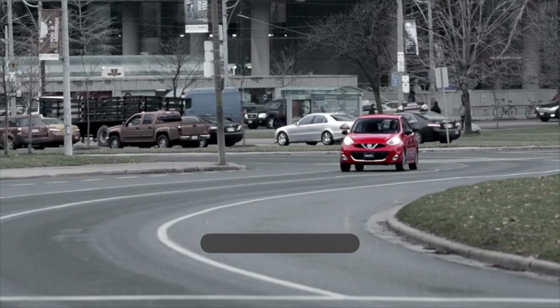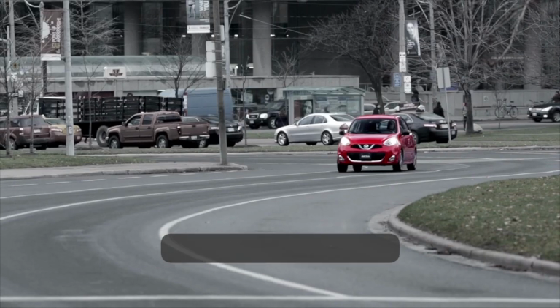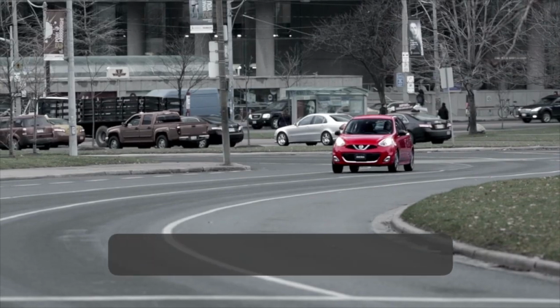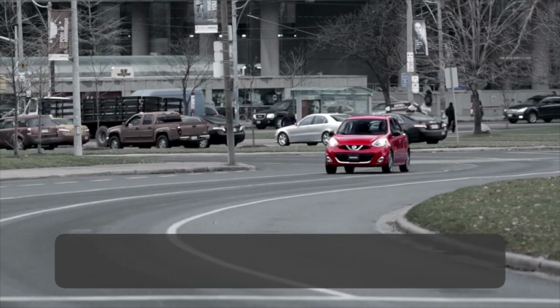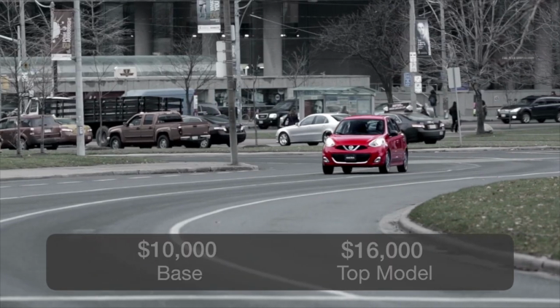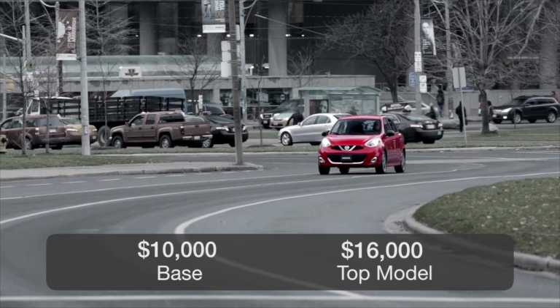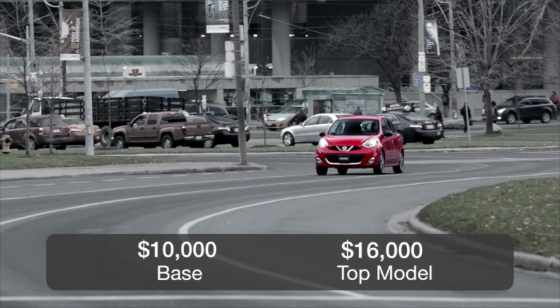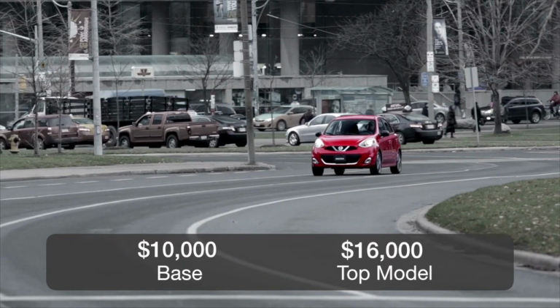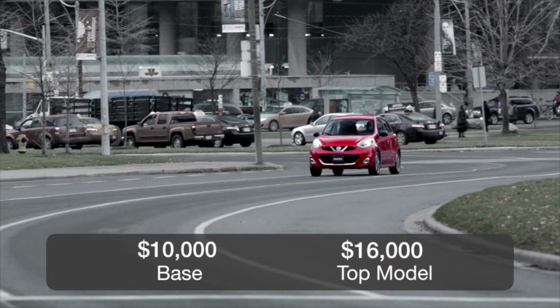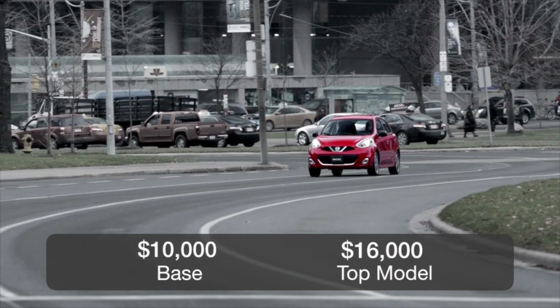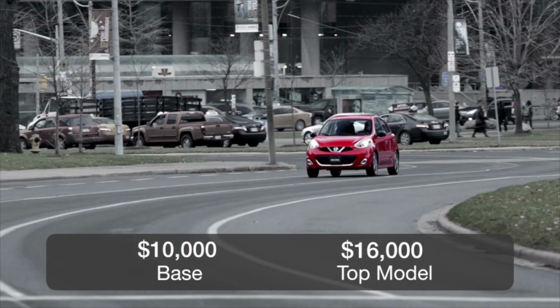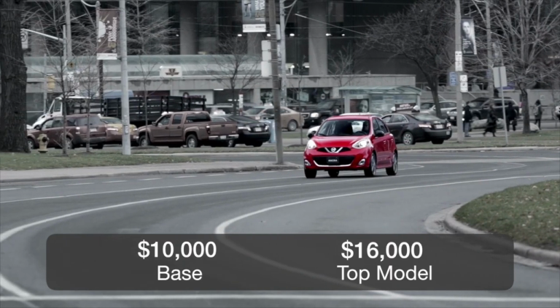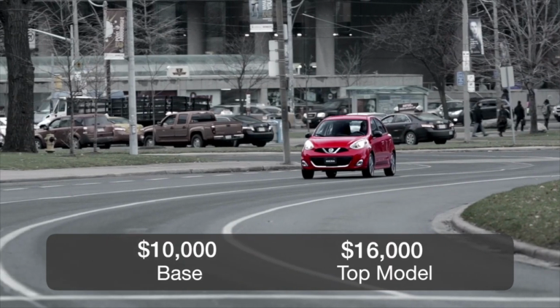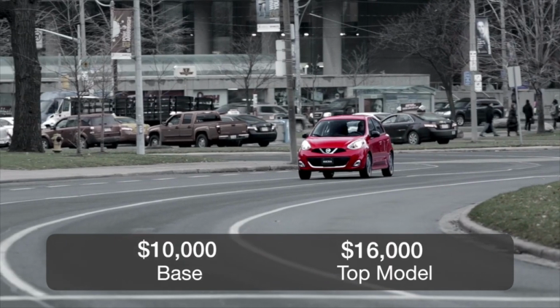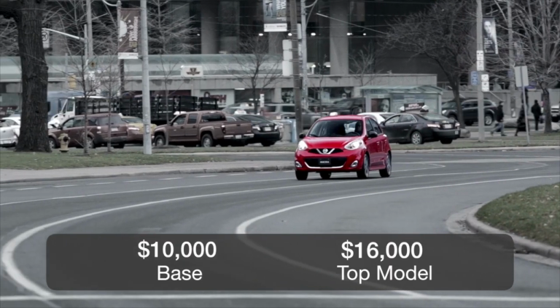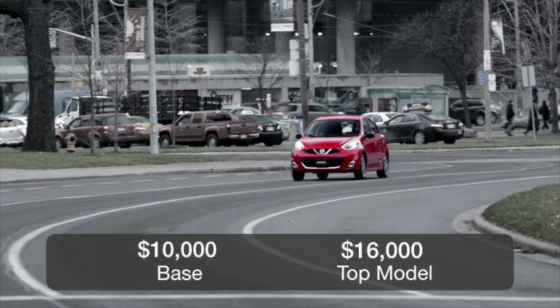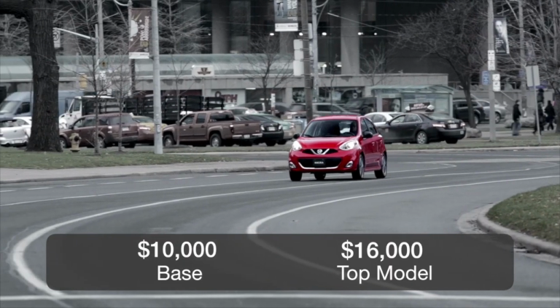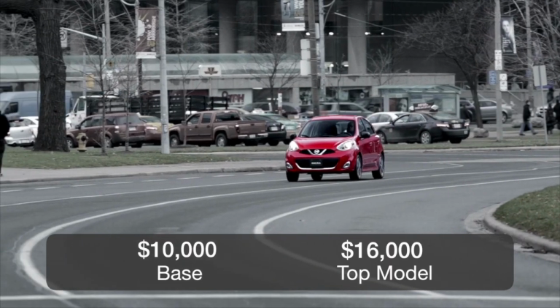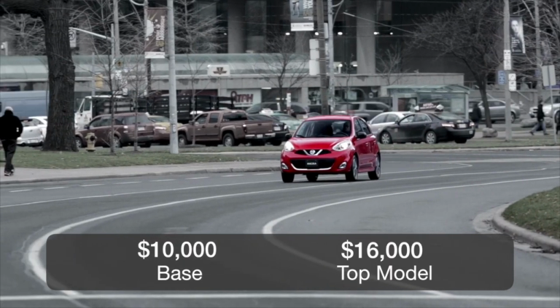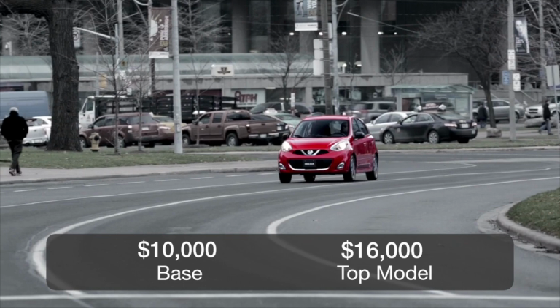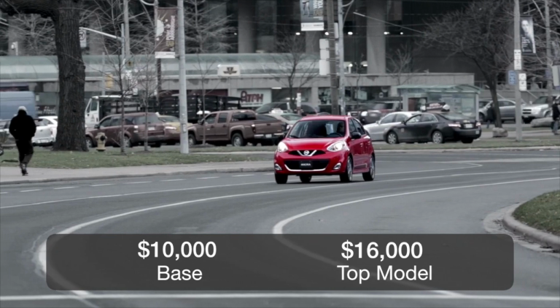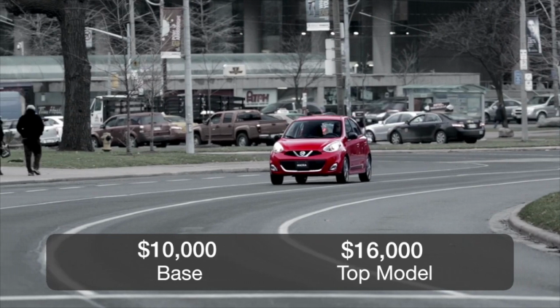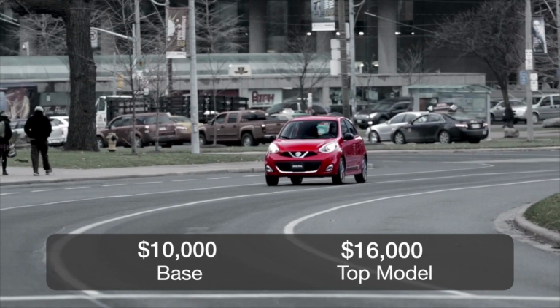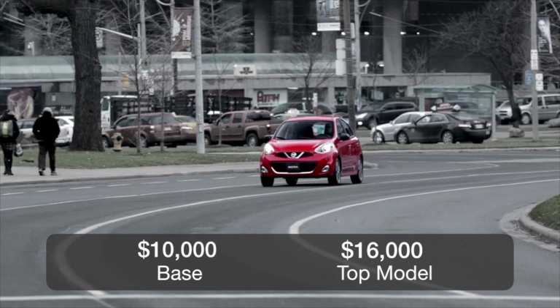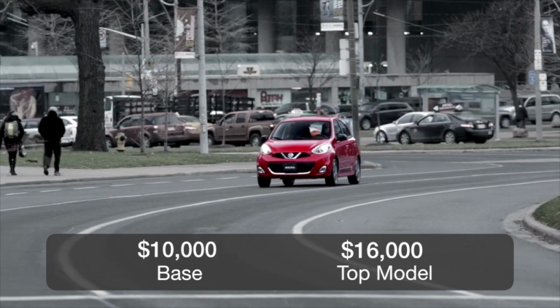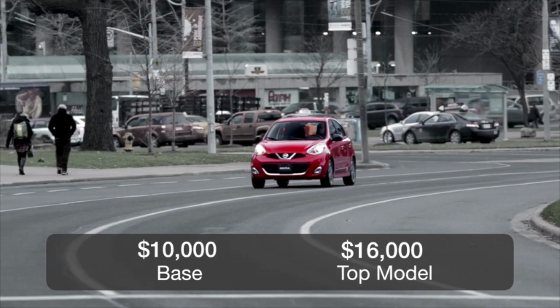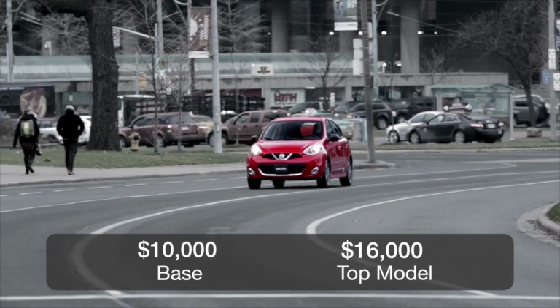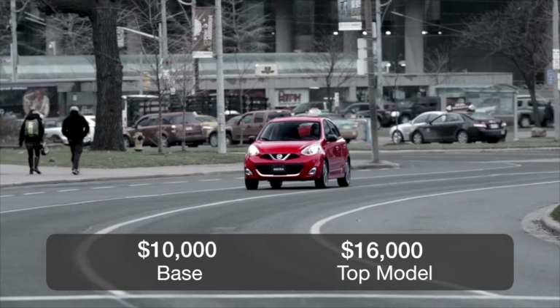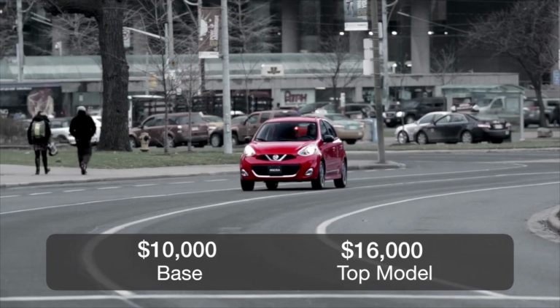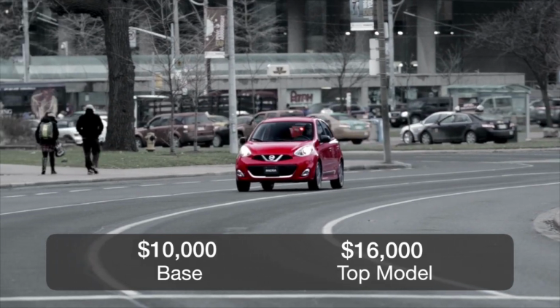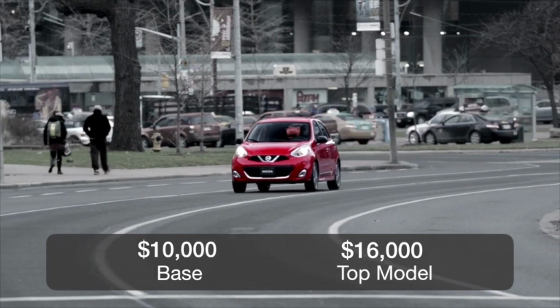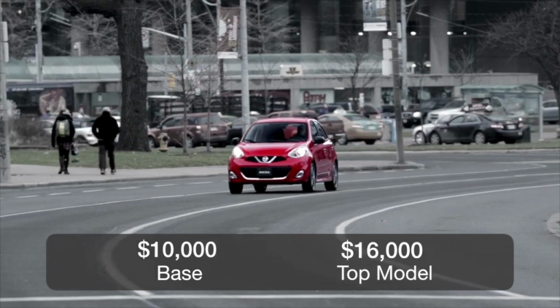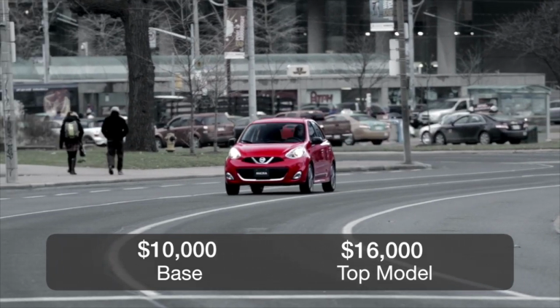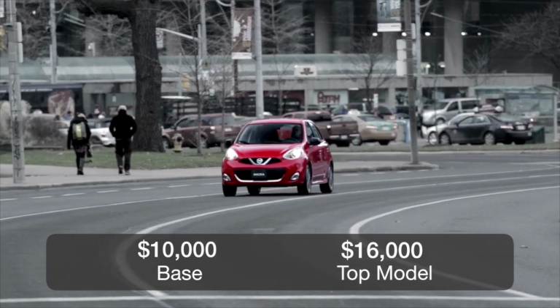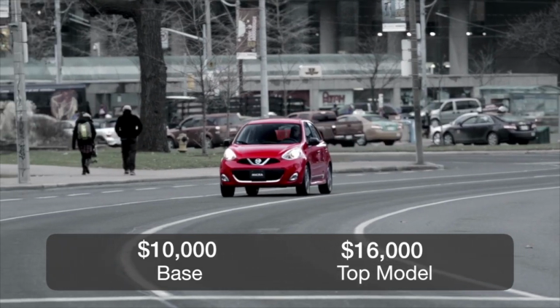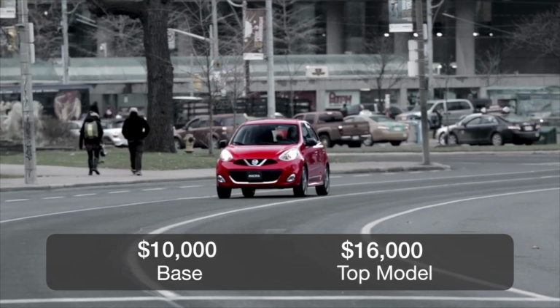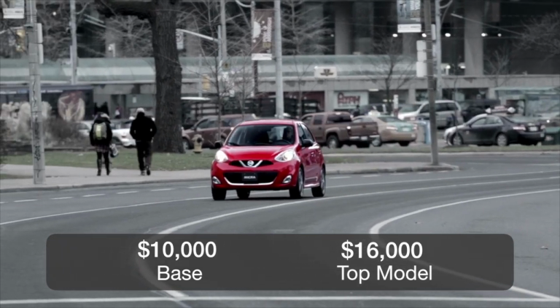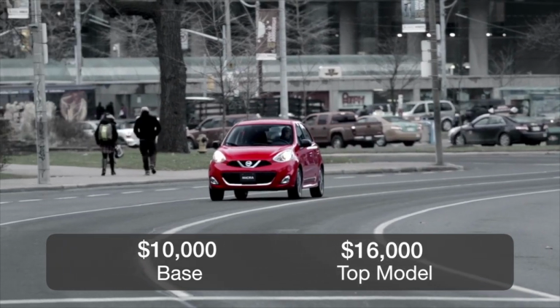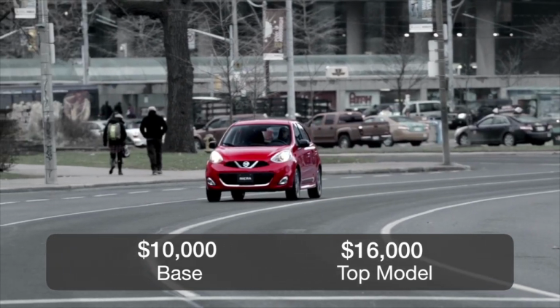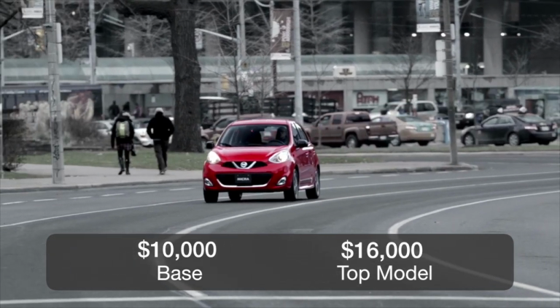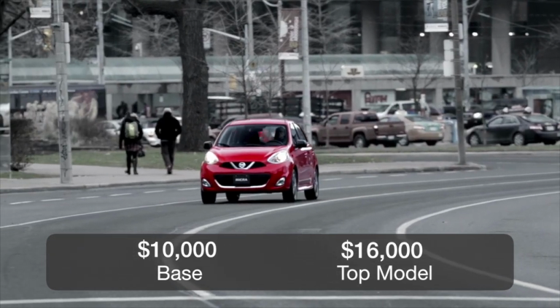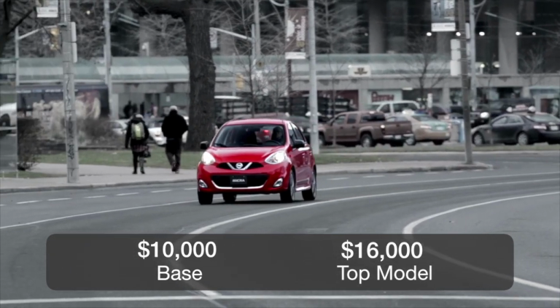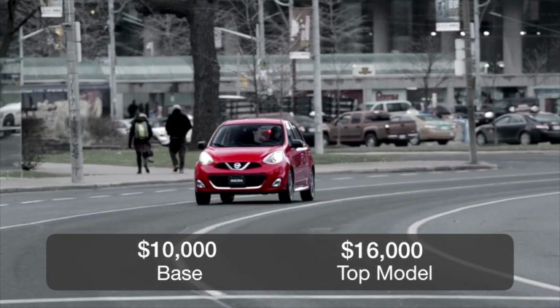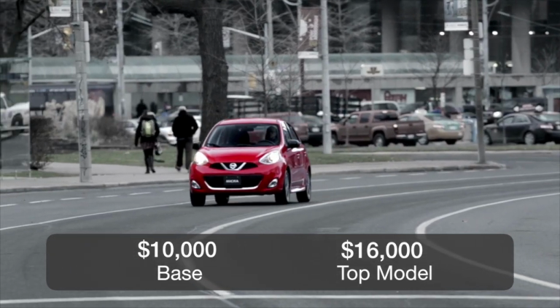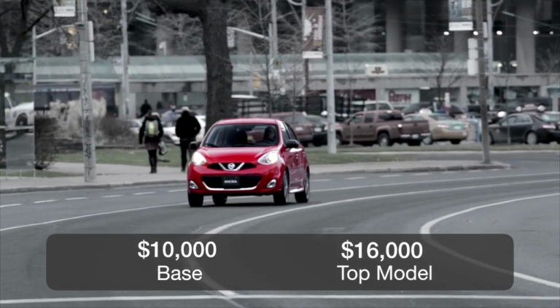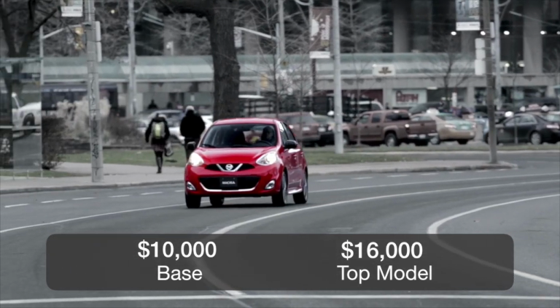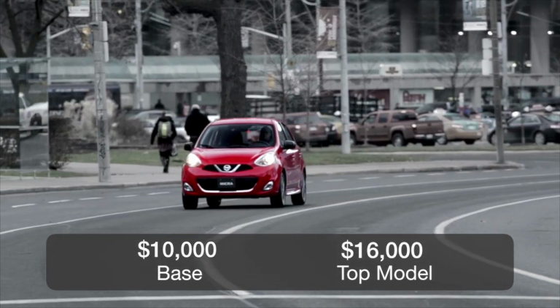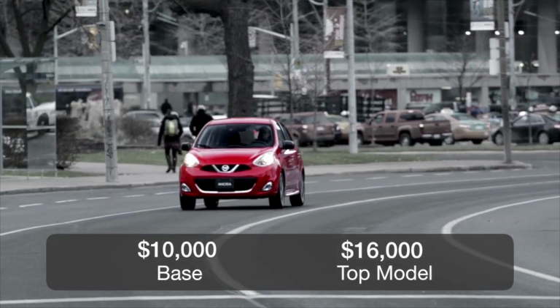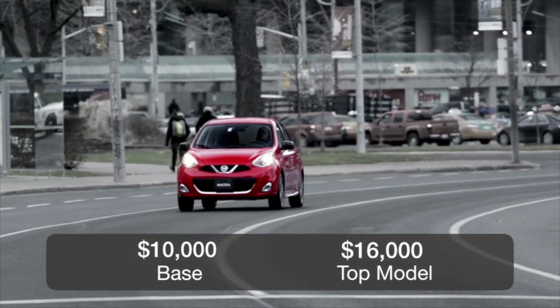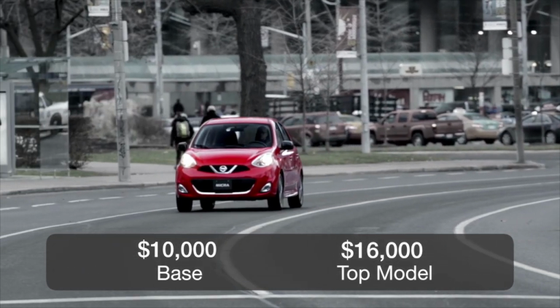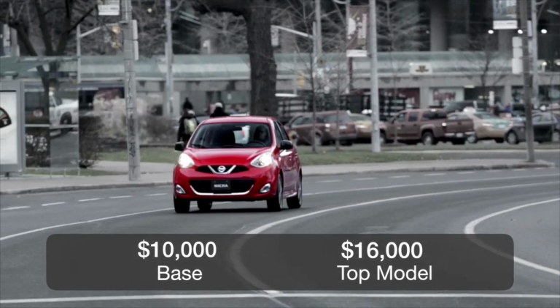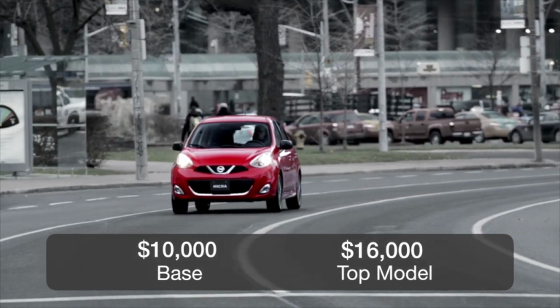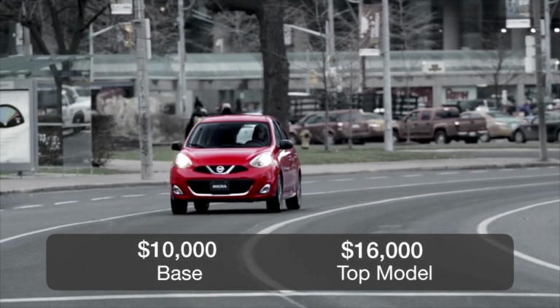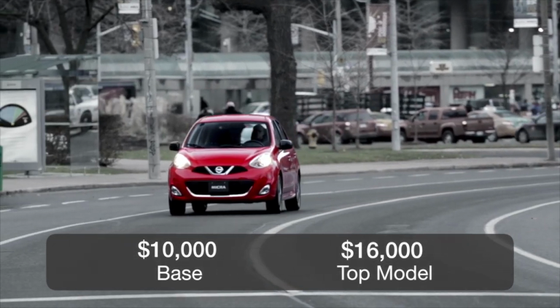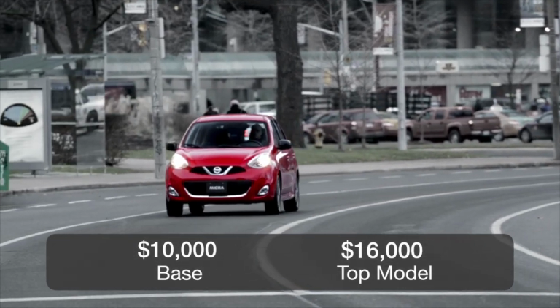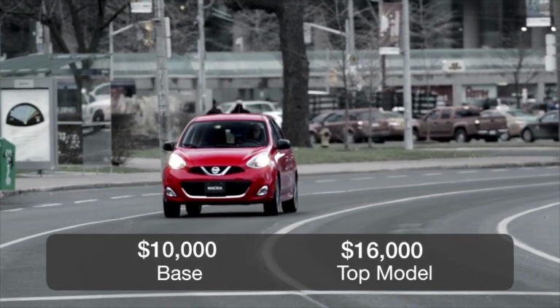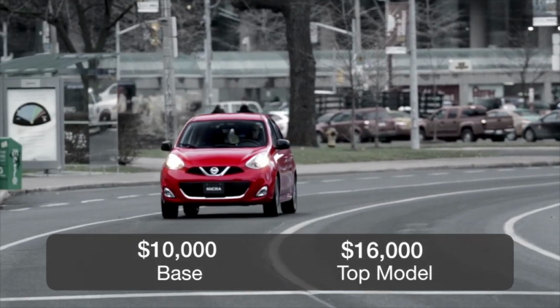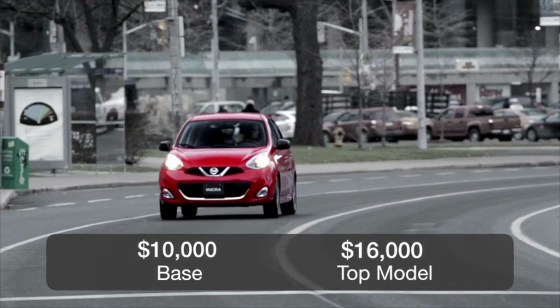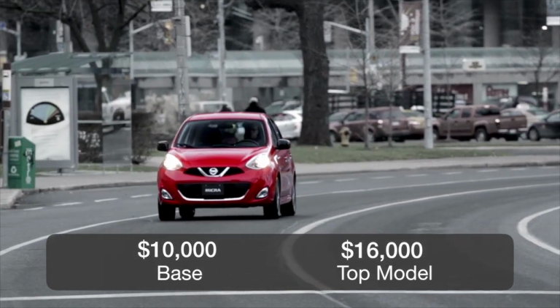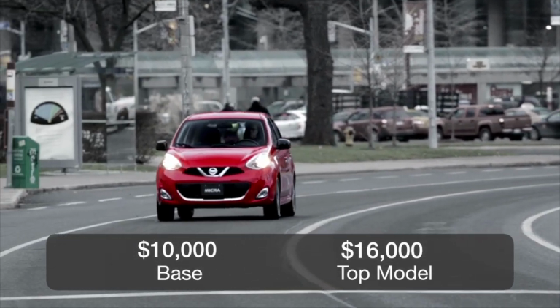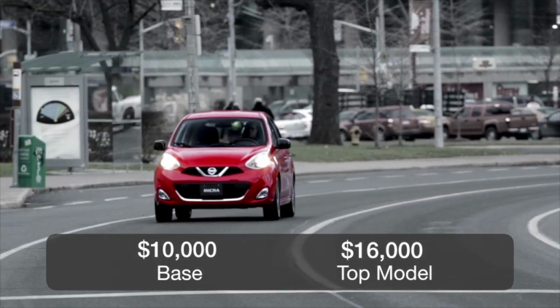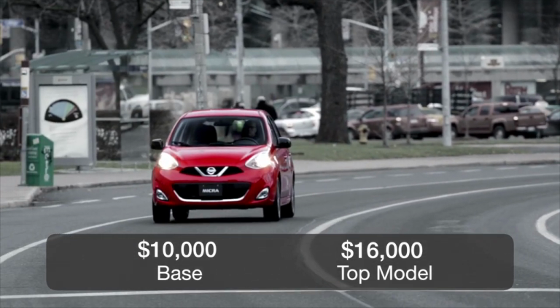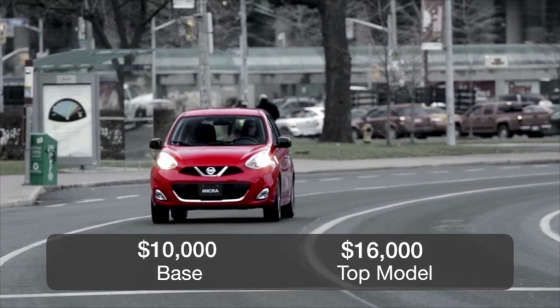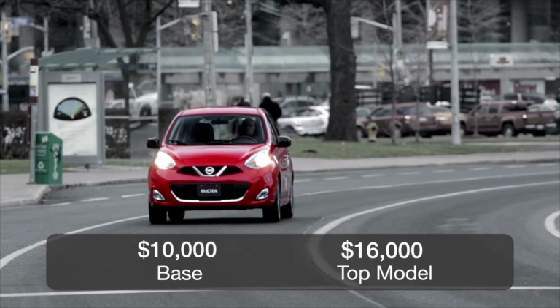Here's the good news: the price. The Micra starts at under $10,000, and the top SR trim starts at roughly $16,000.